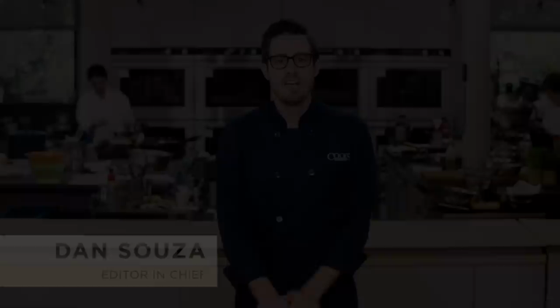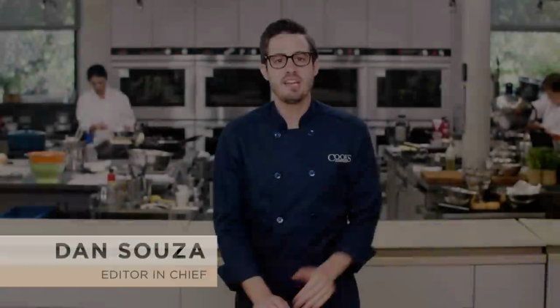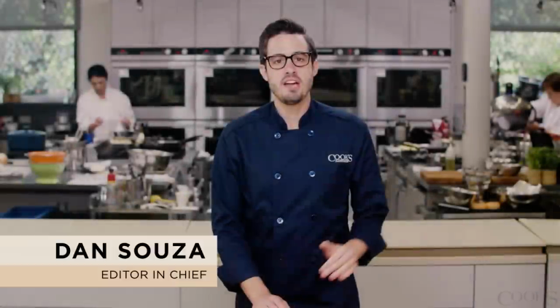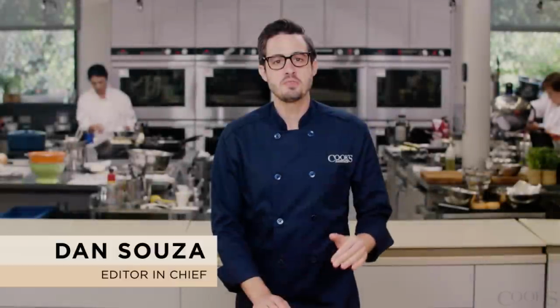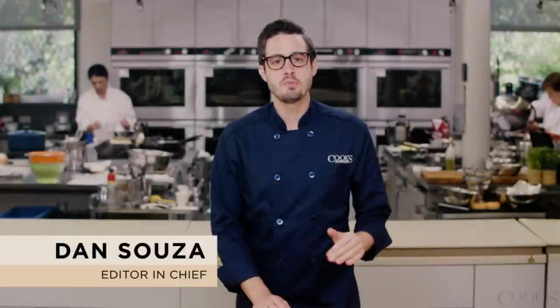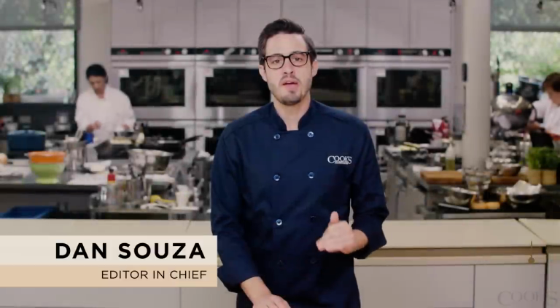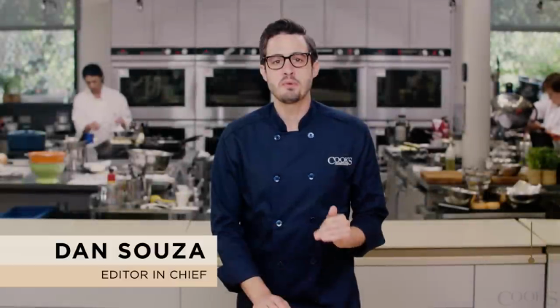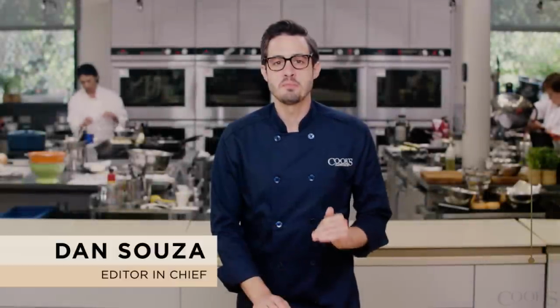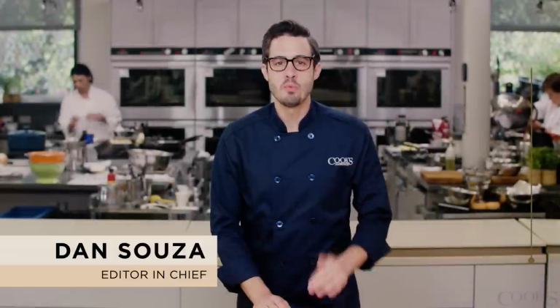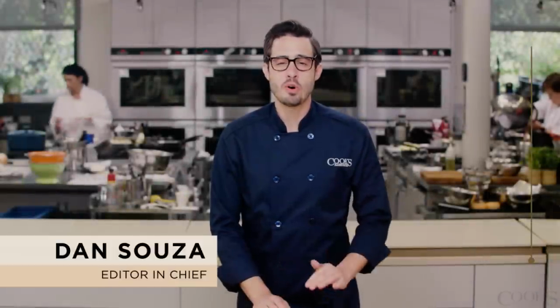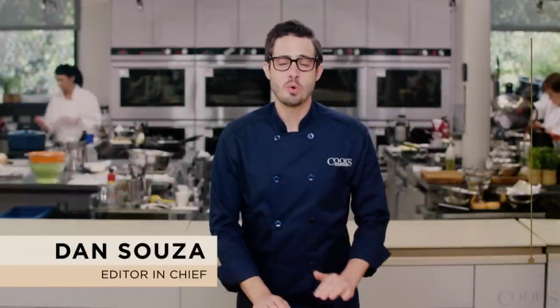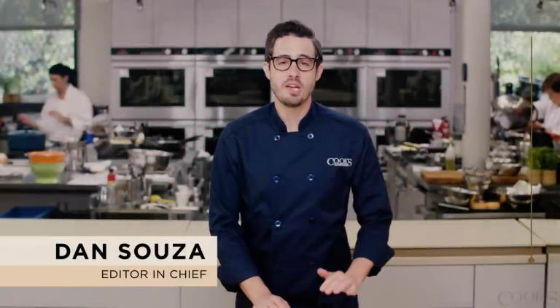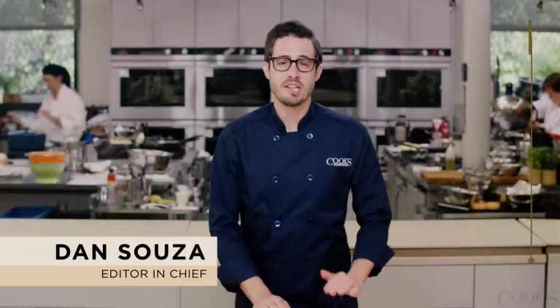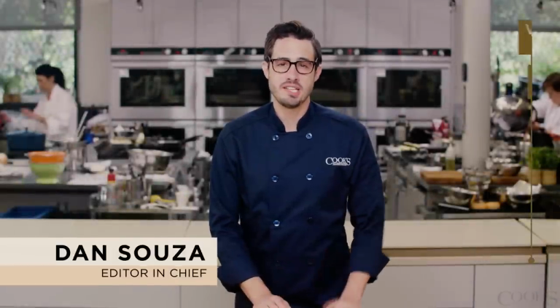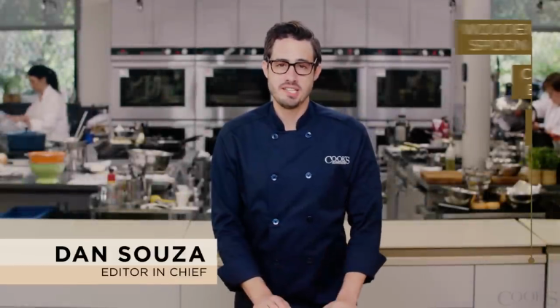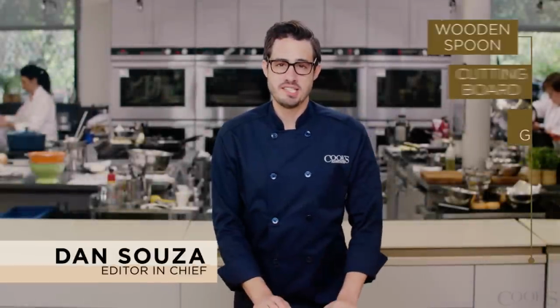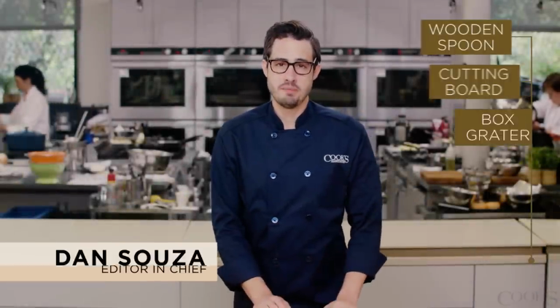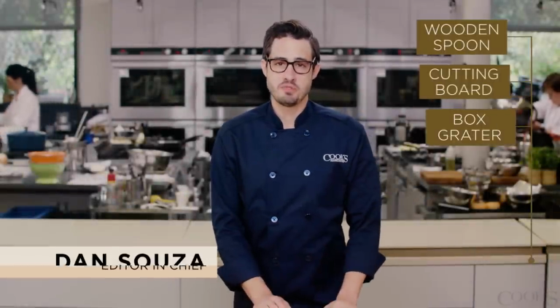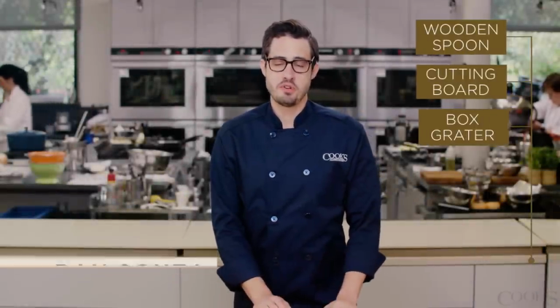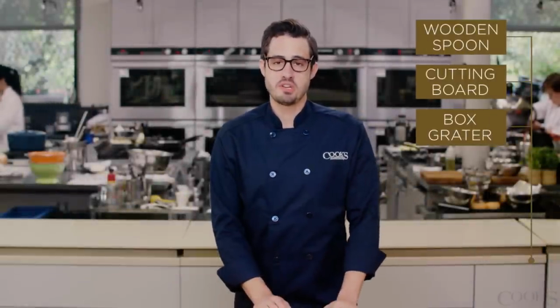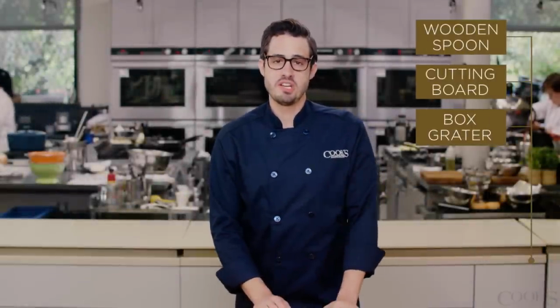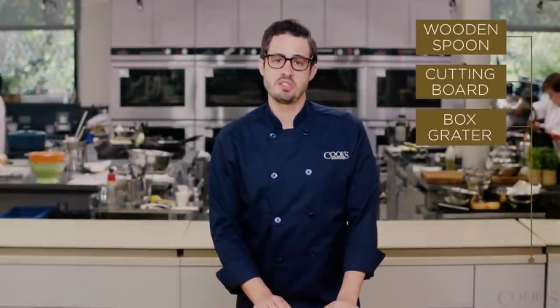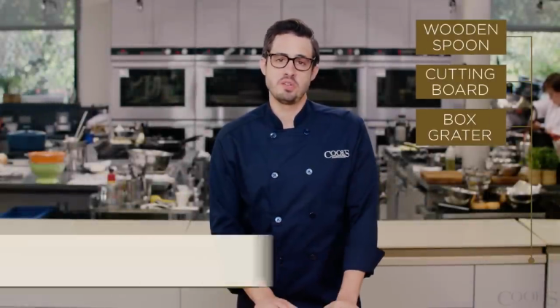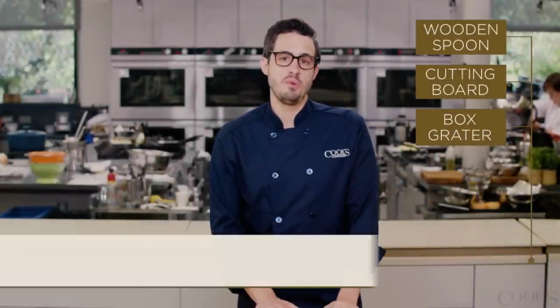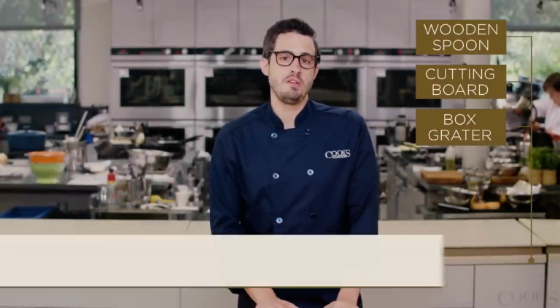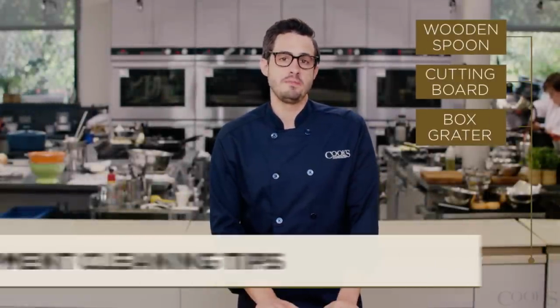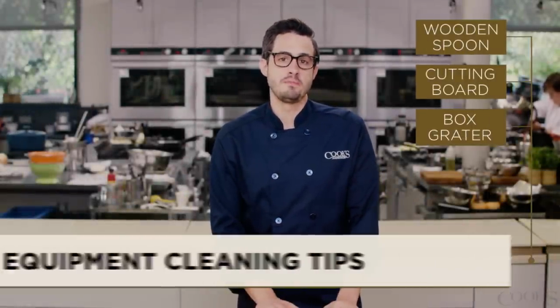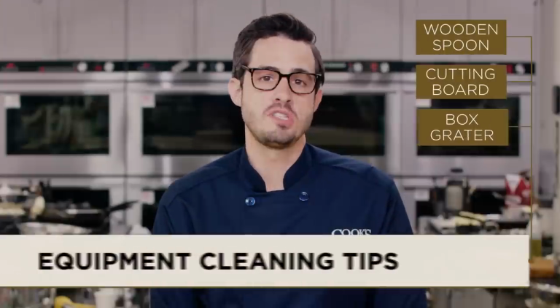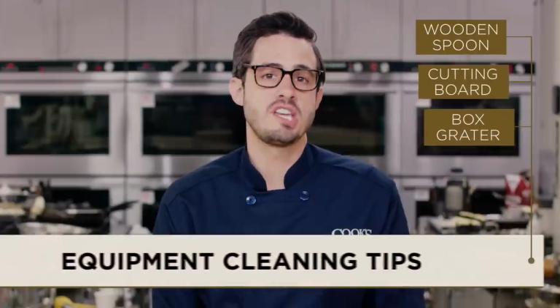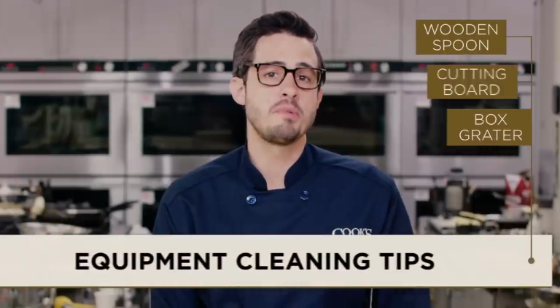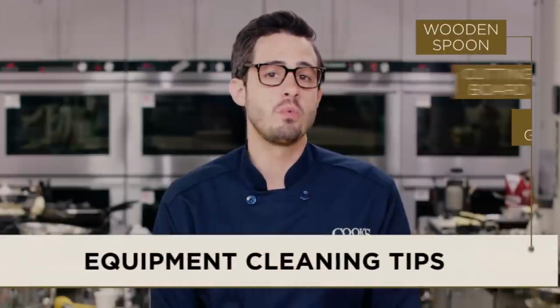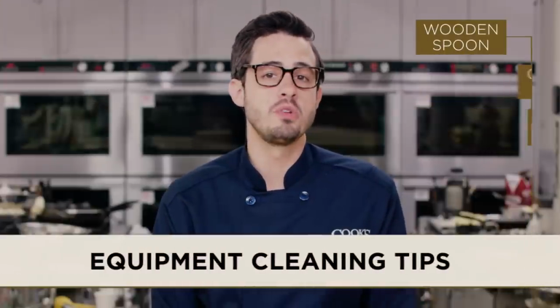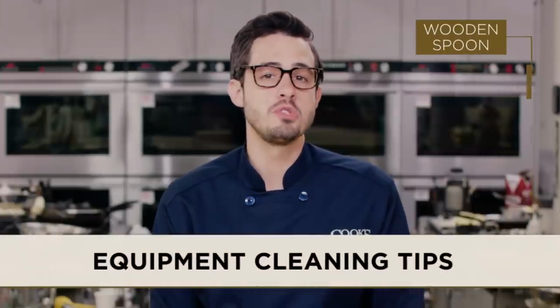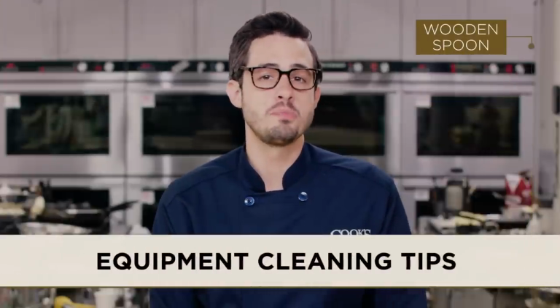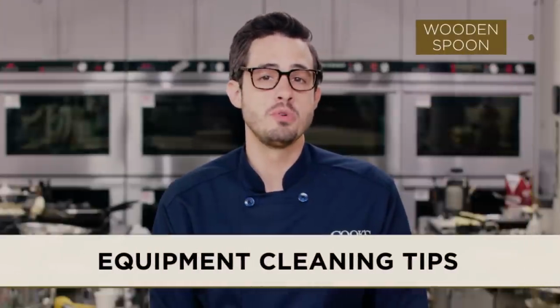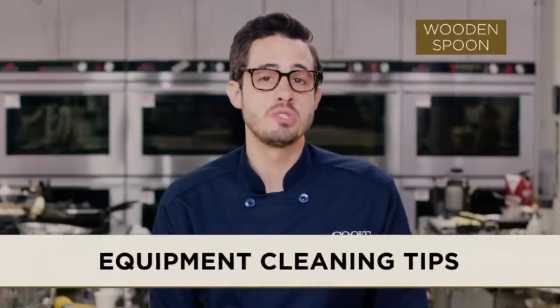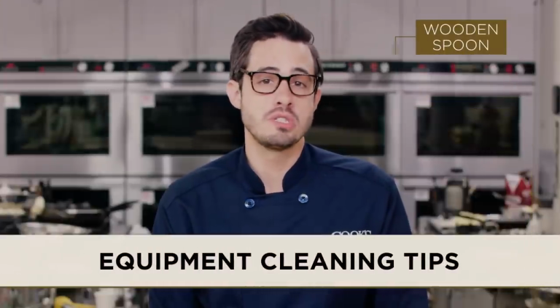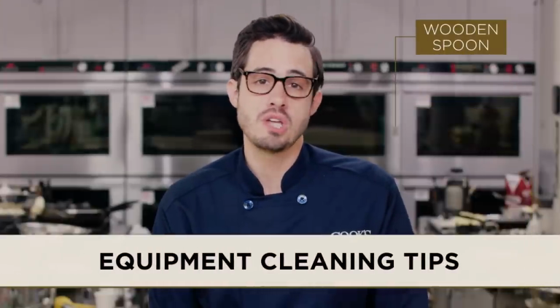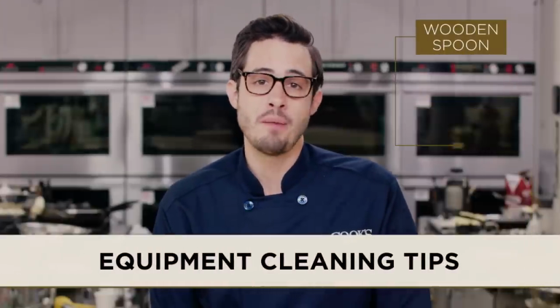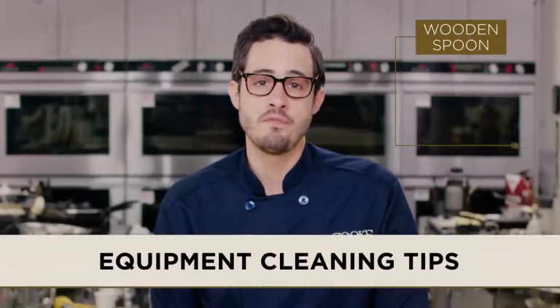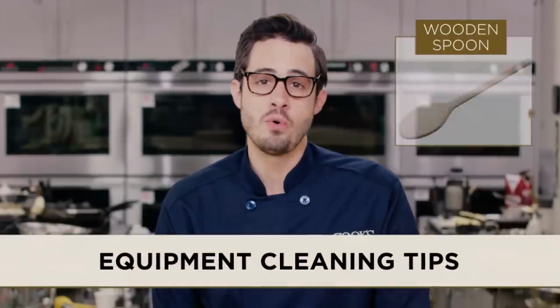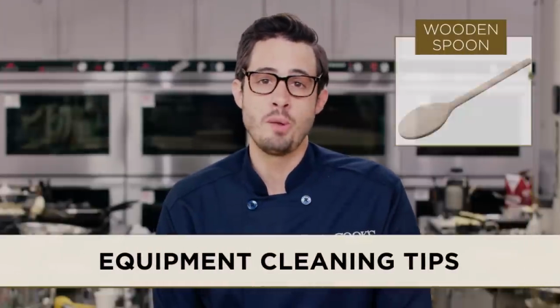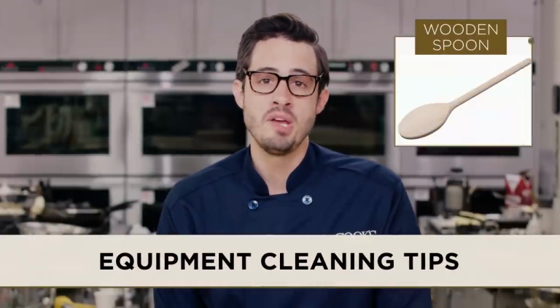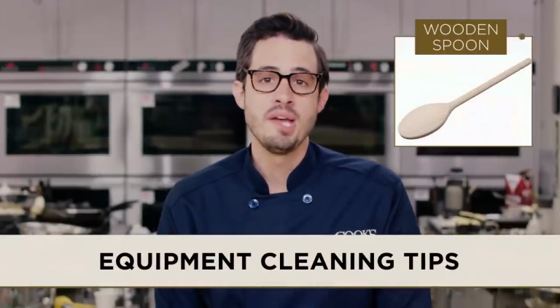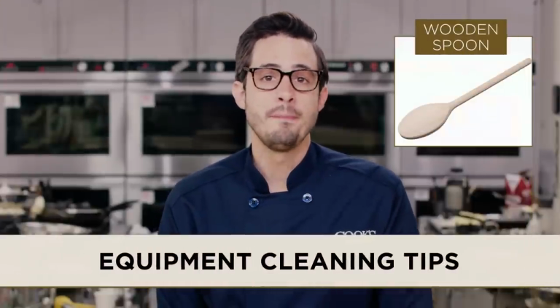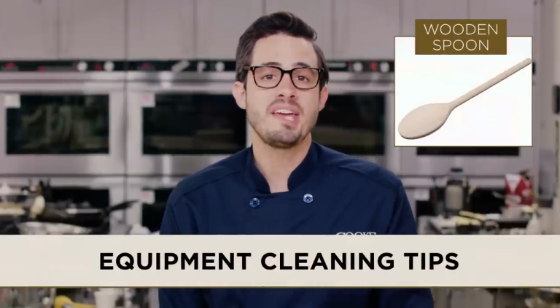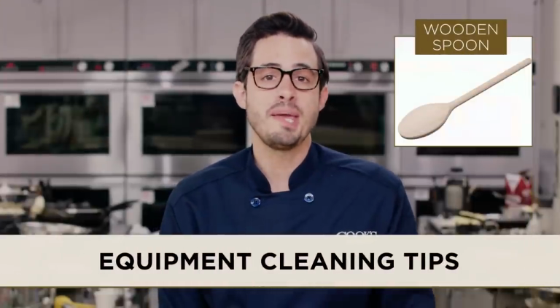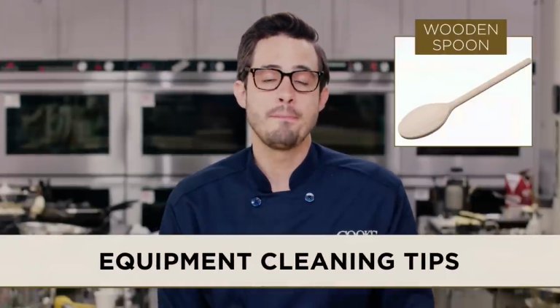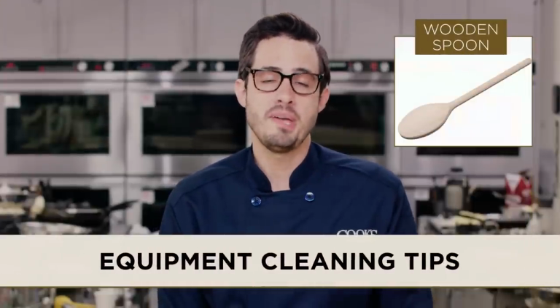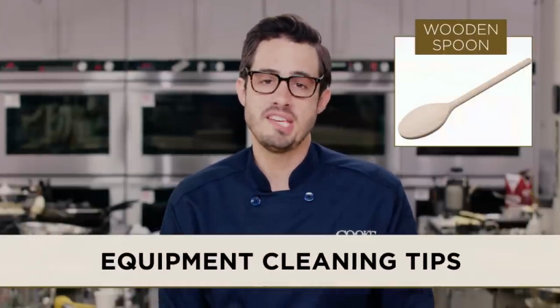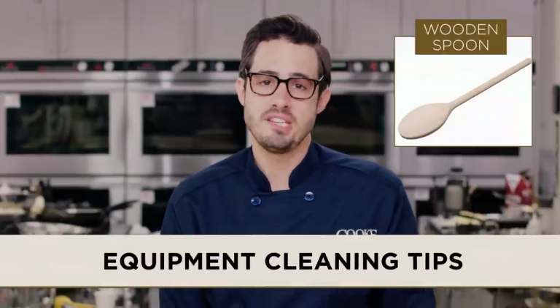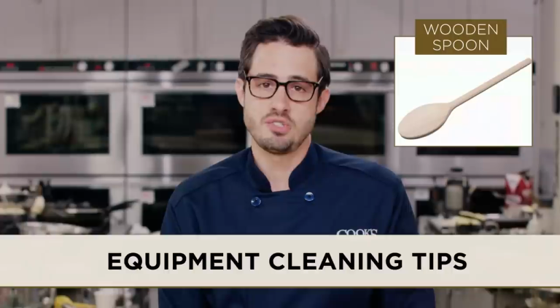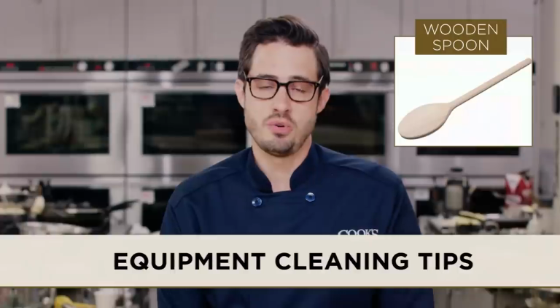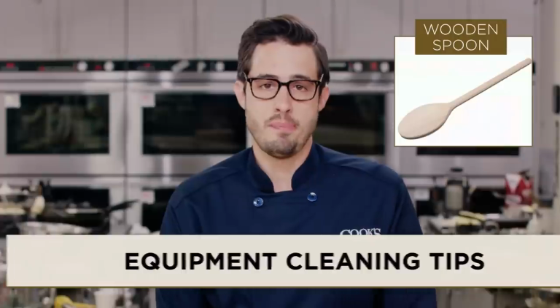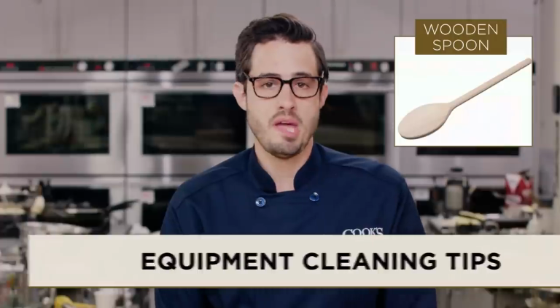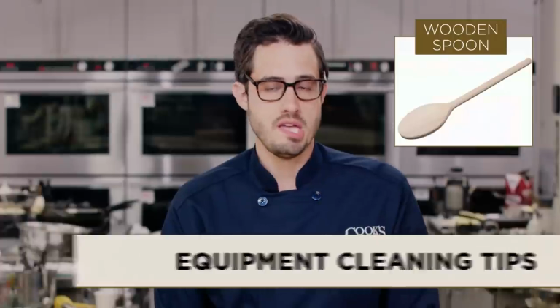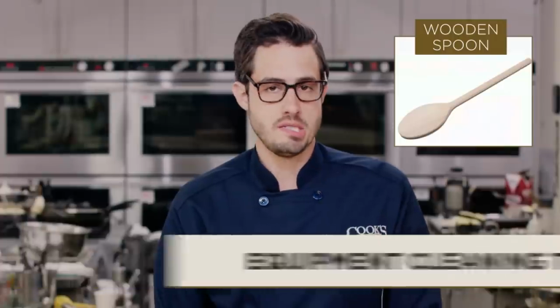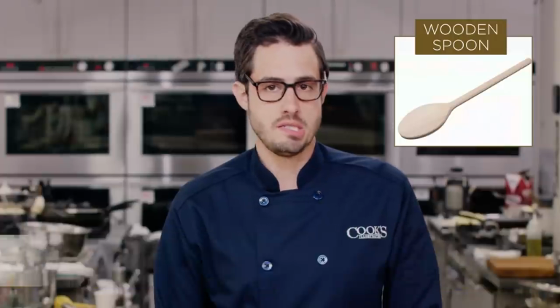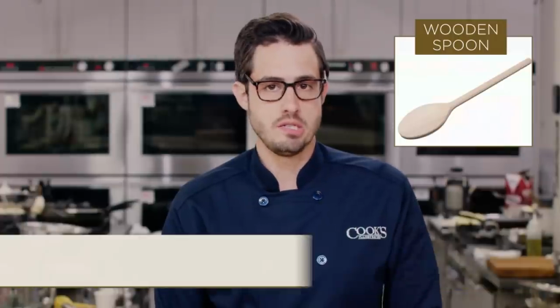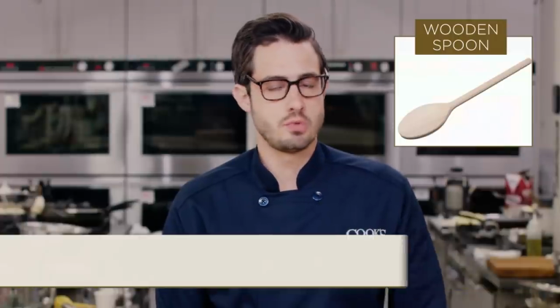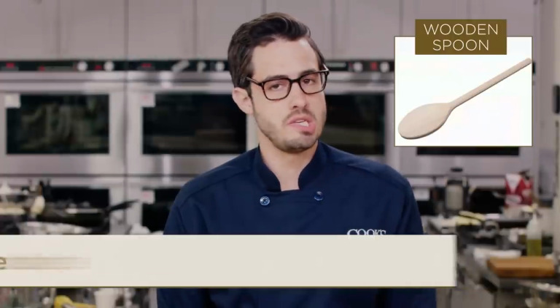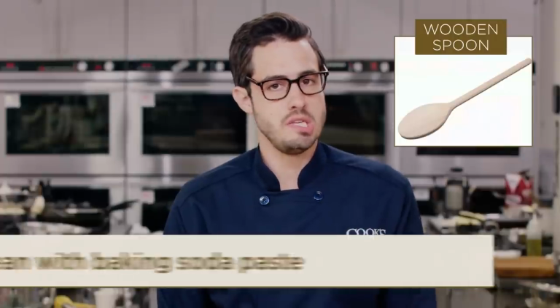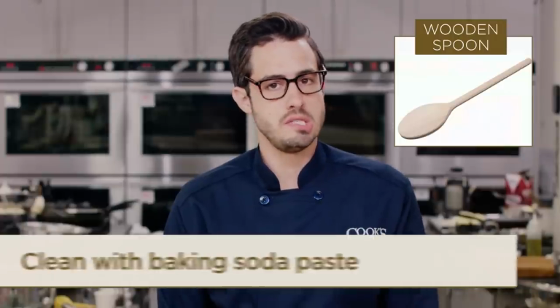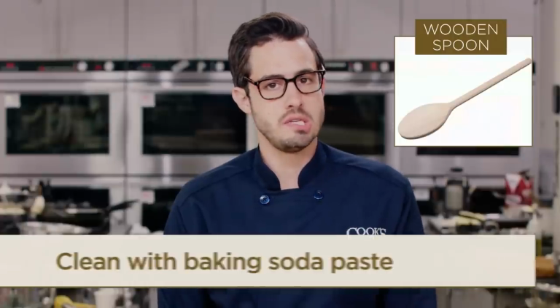Hey guys, we're back with more quick cleaning tips for your kitchen equipment. To keep your wooden spoons in top form, make a baking soda paste. It's really easy.